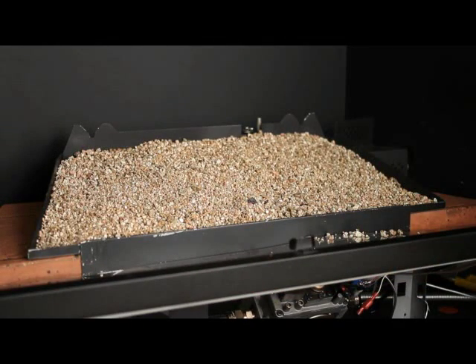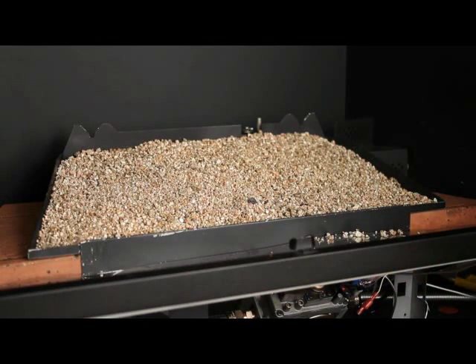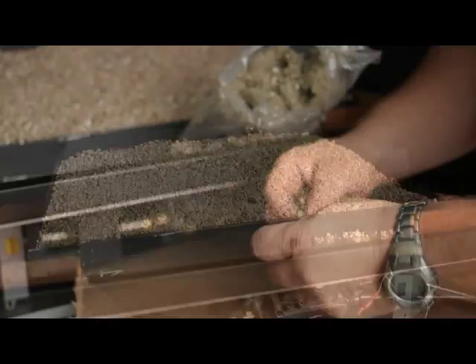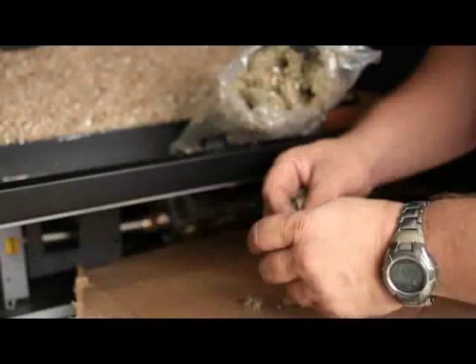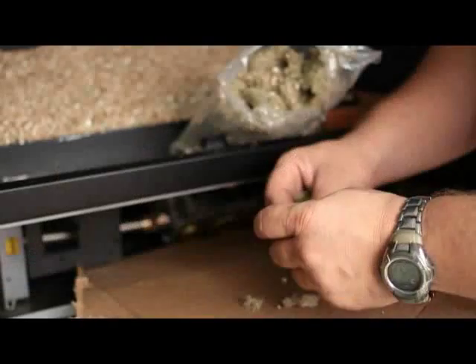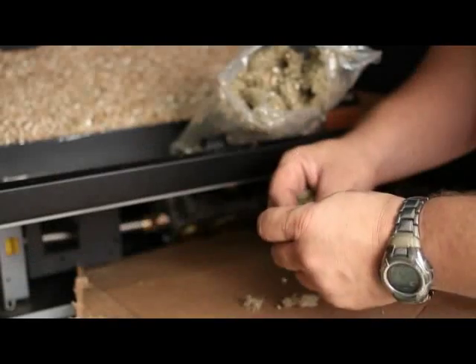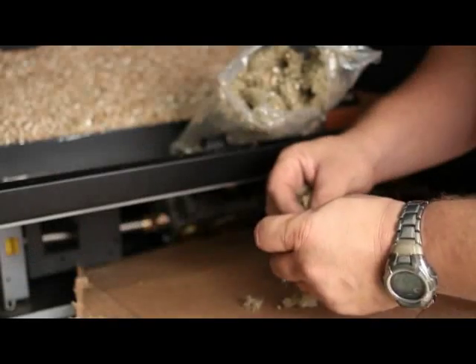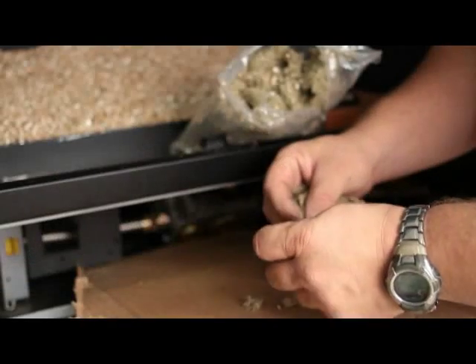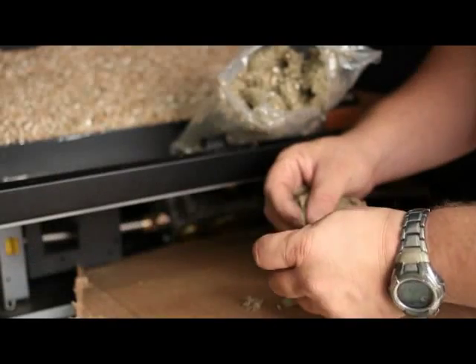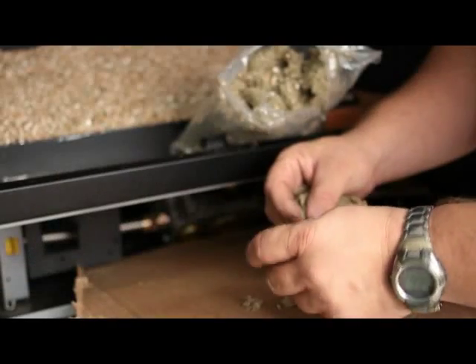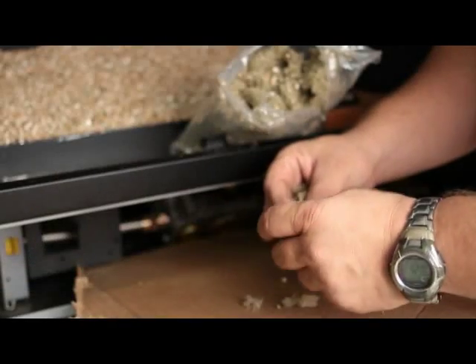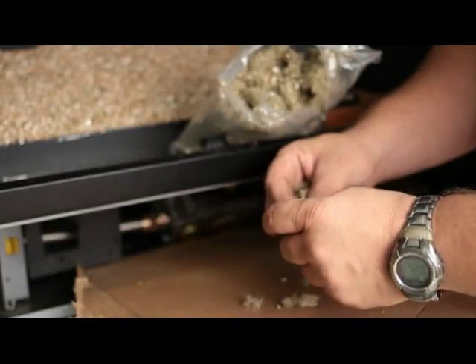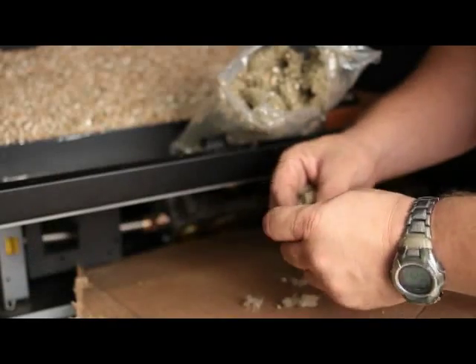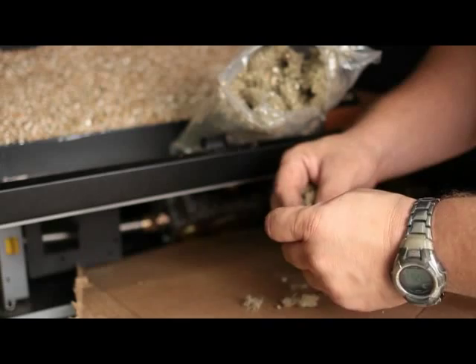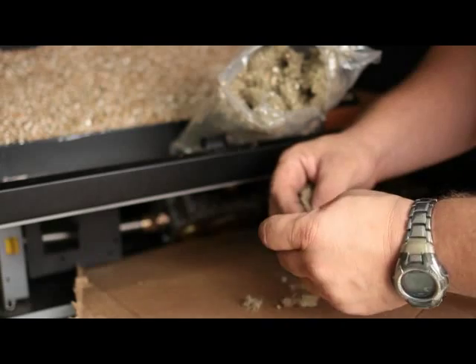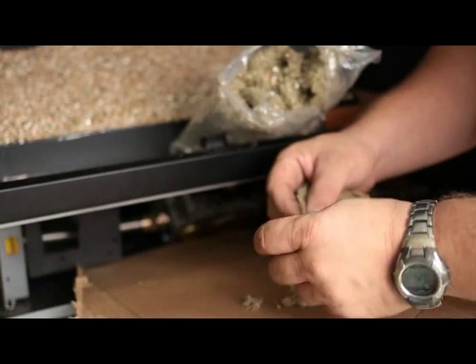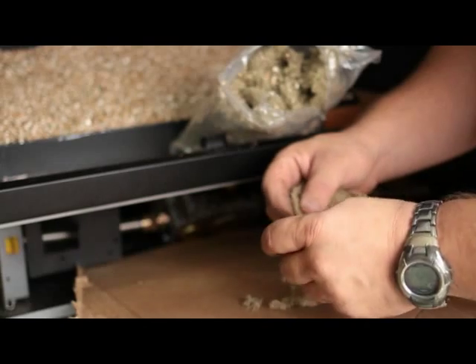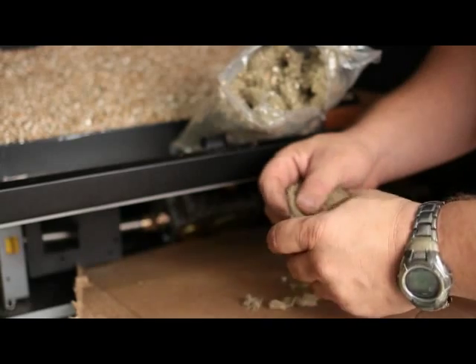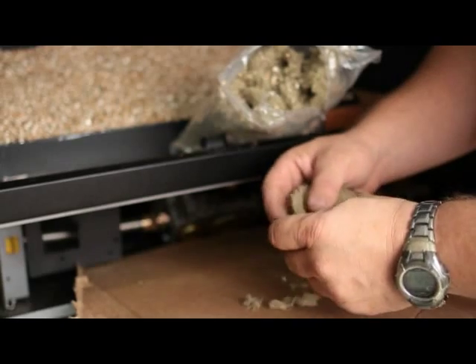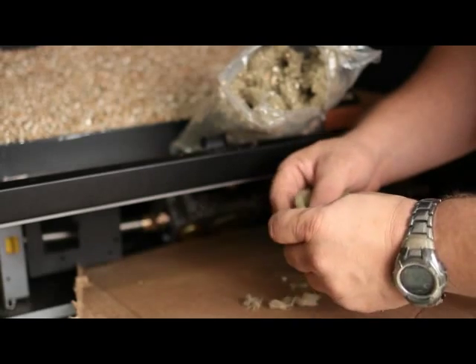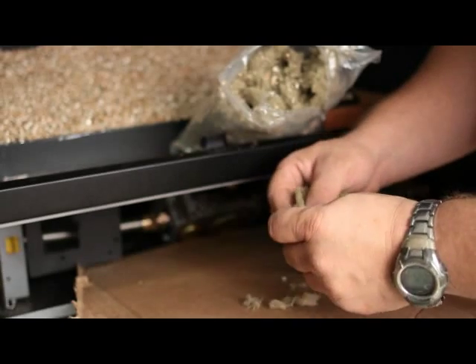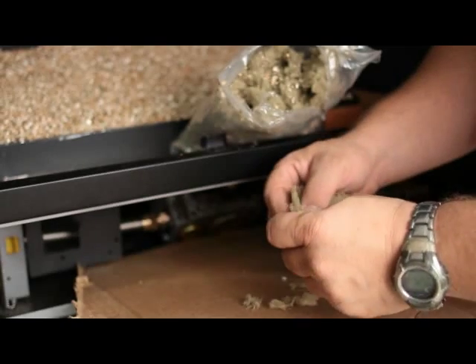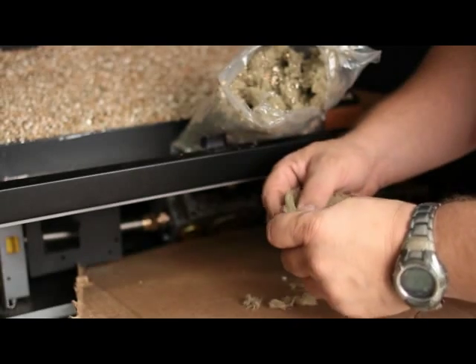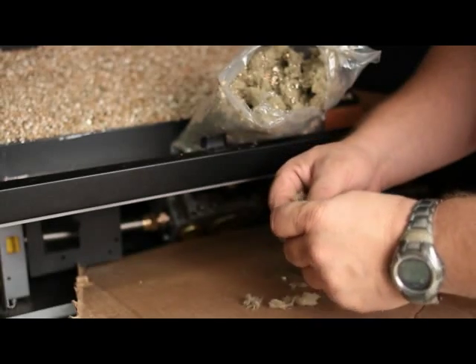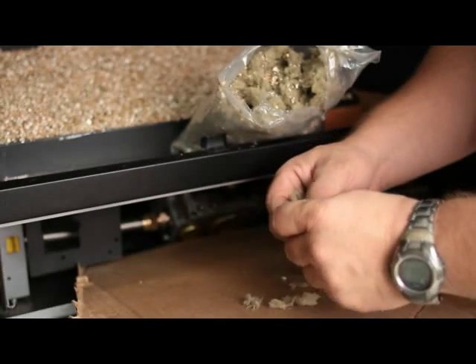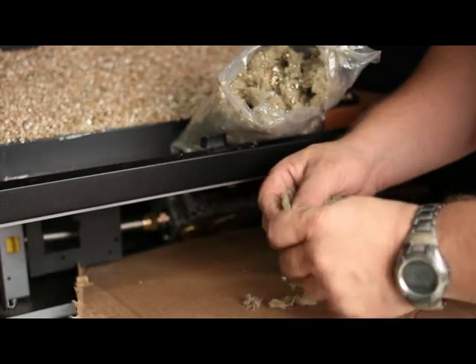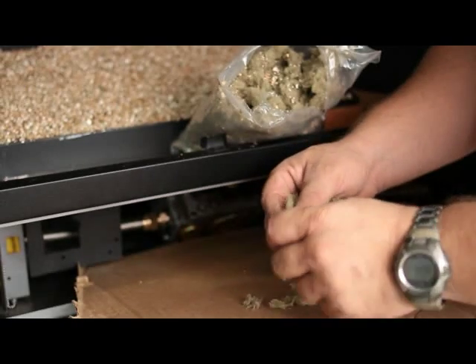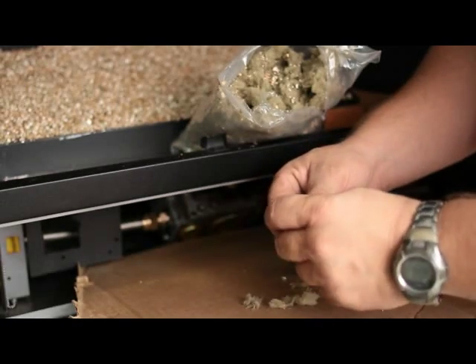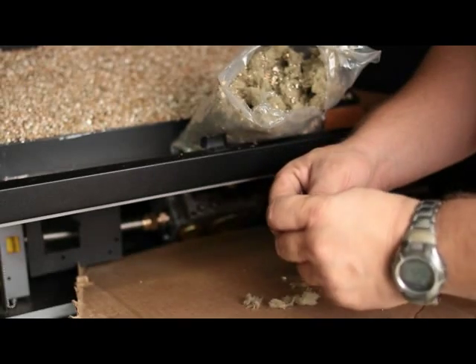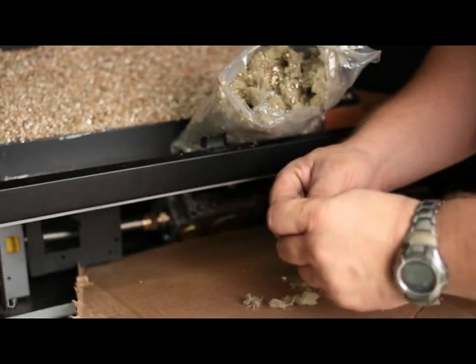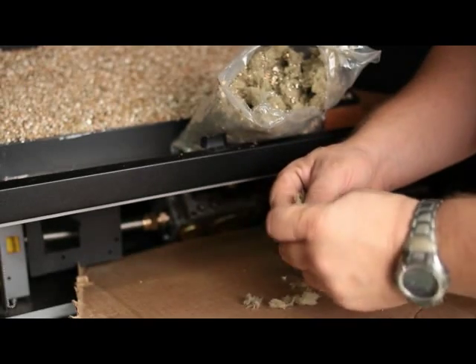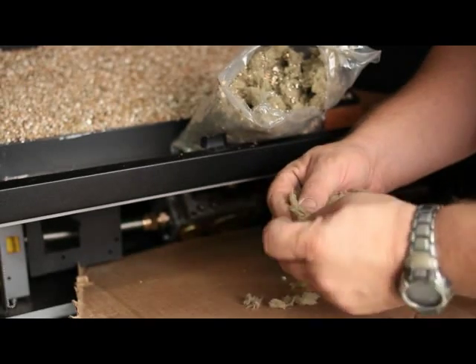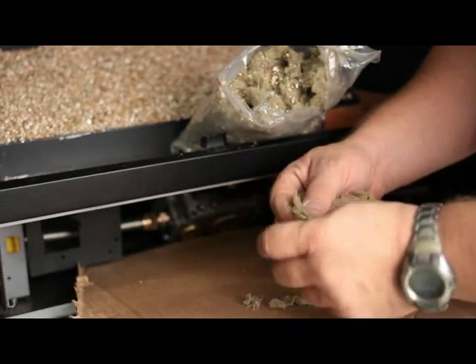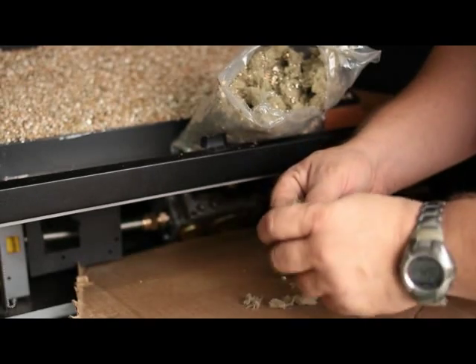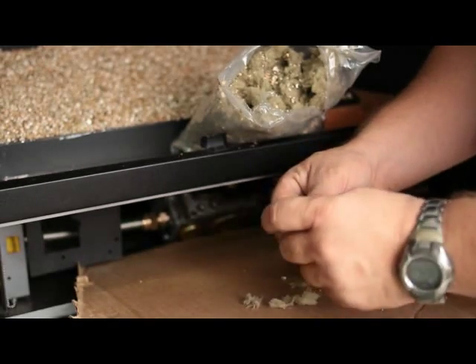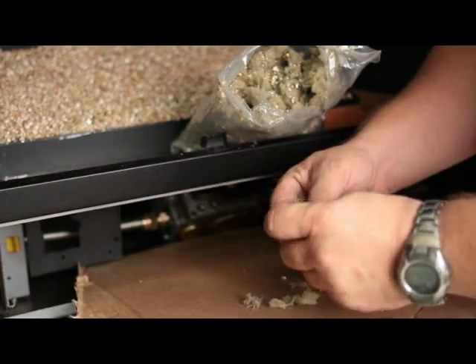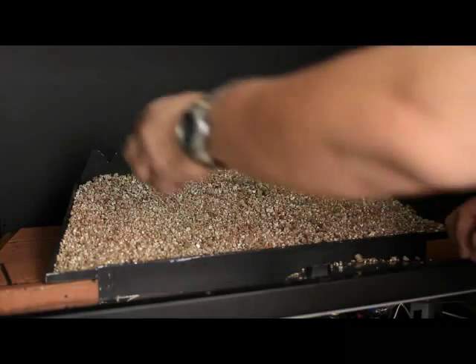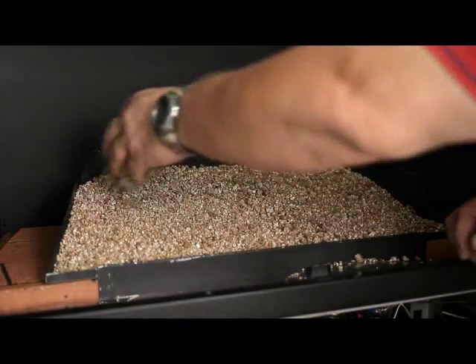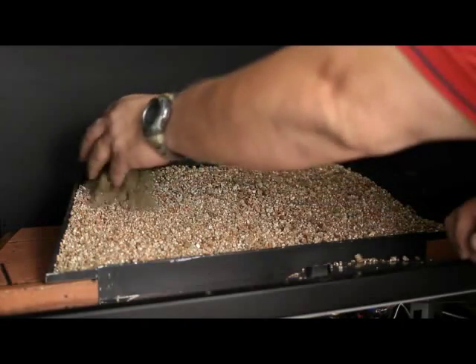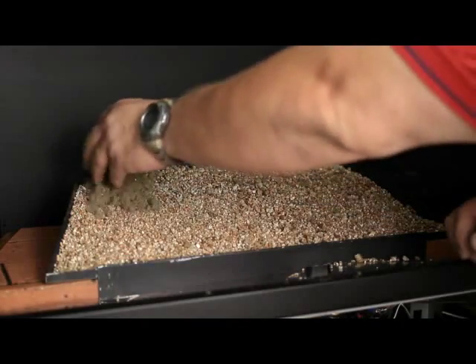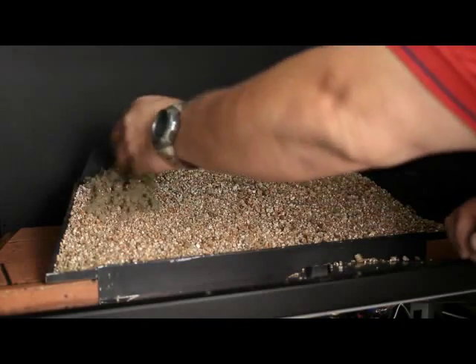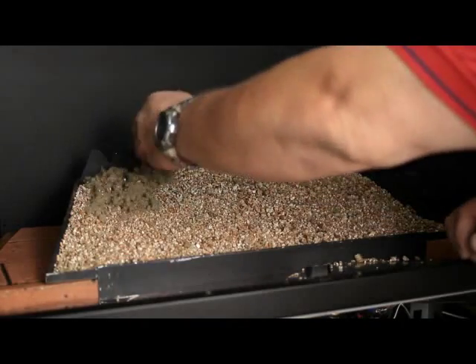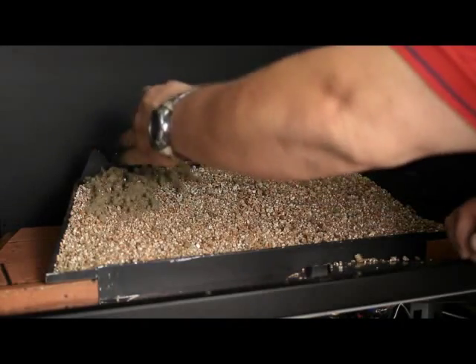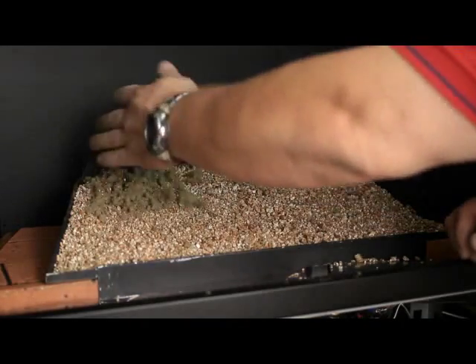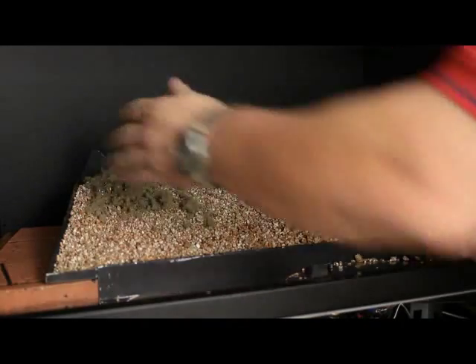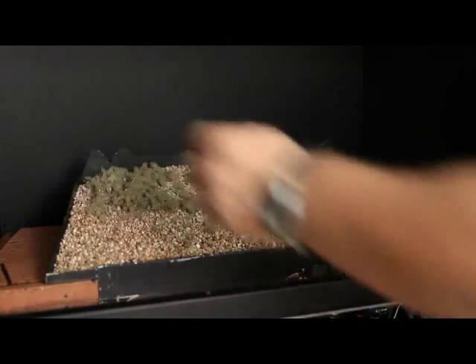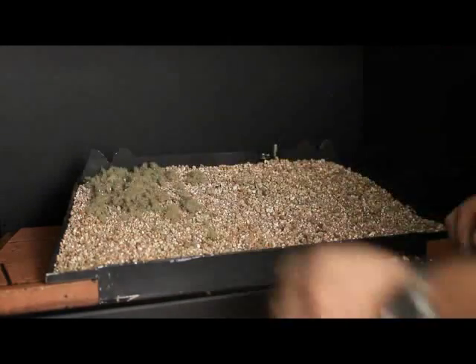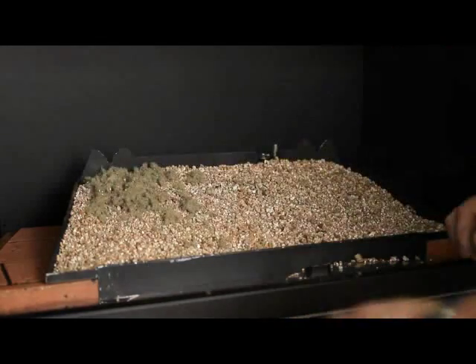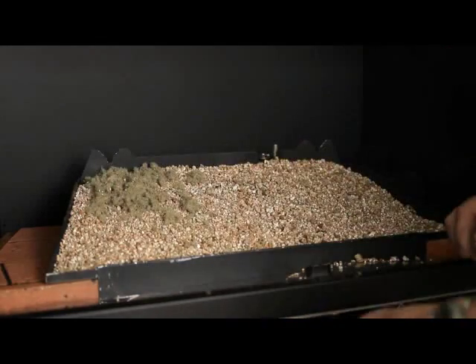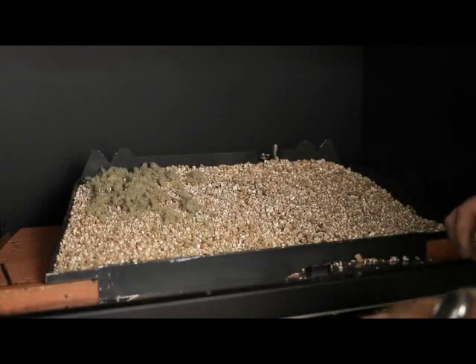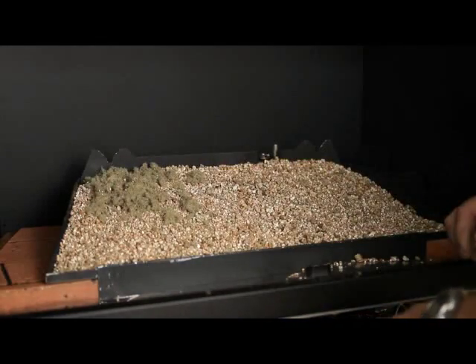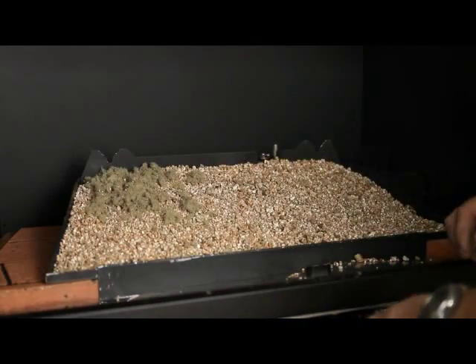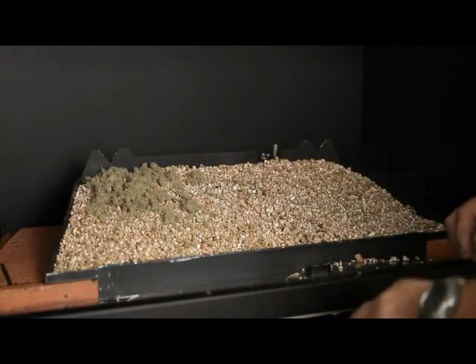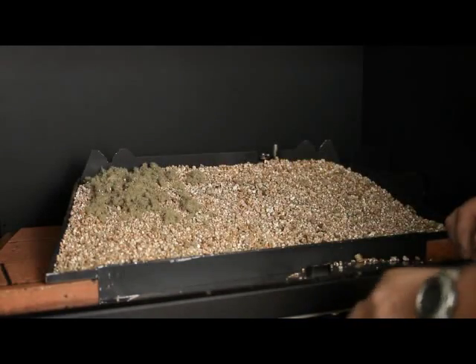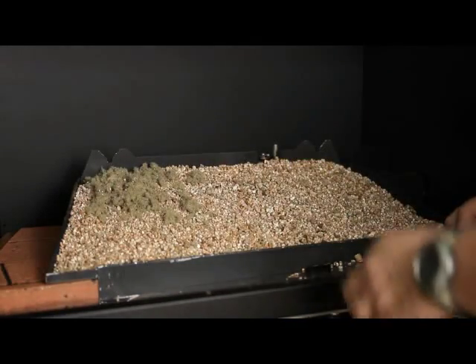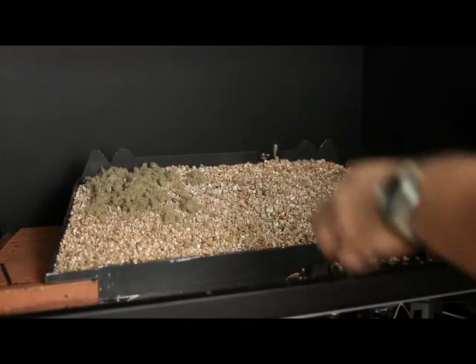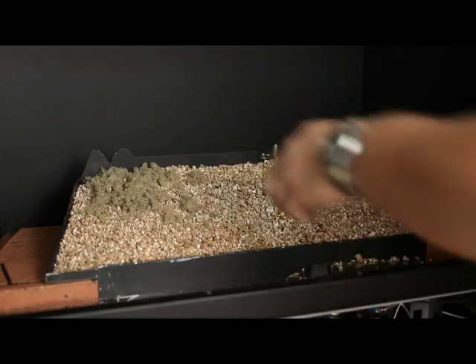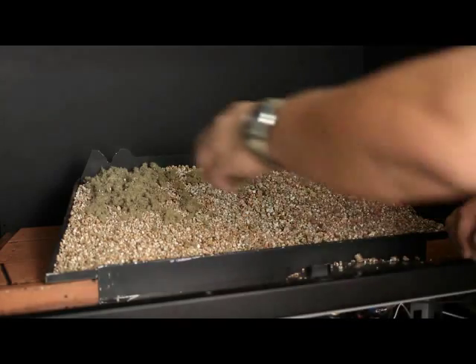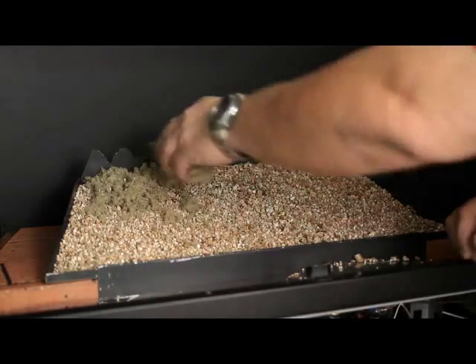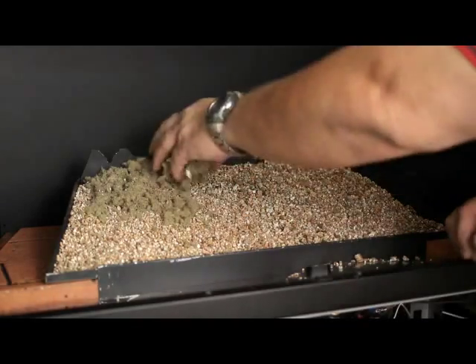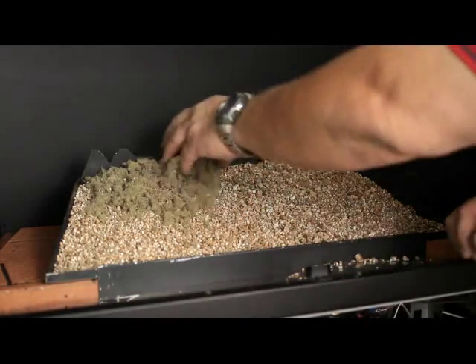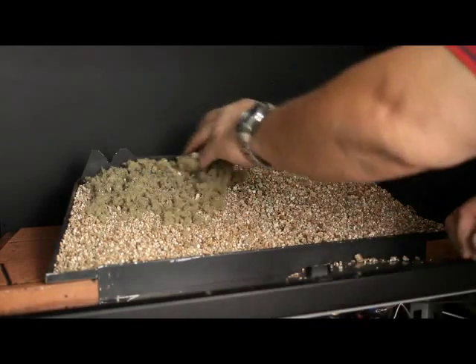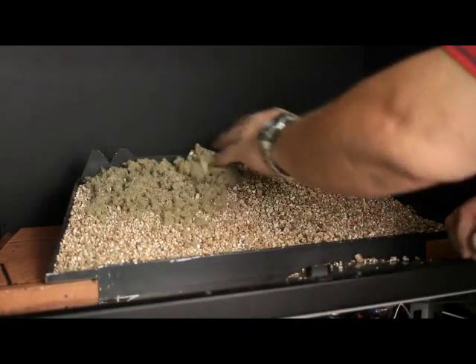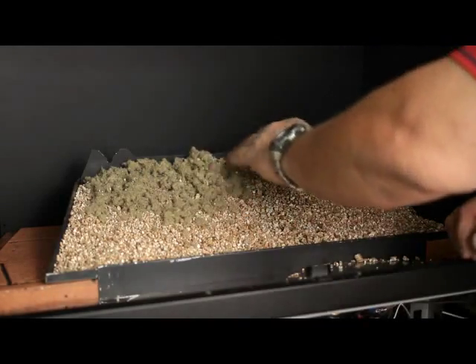Break the ember material into small eraser-sized pieces and place across the entire pan, covering all the vermiculite.